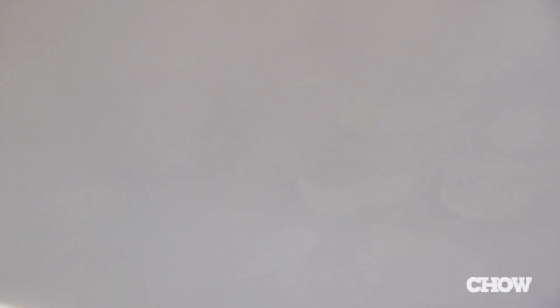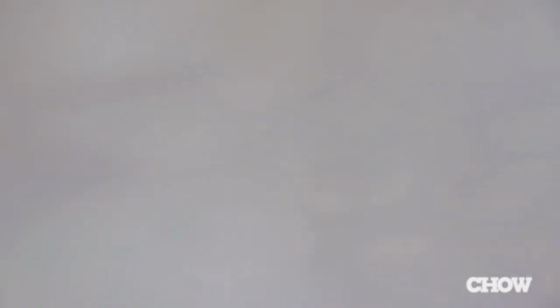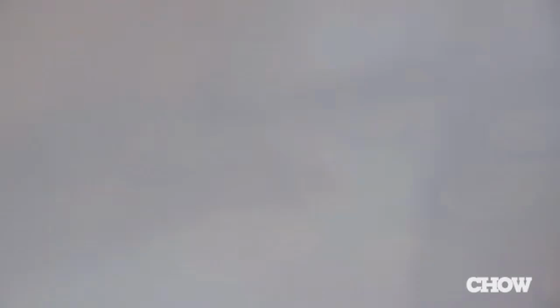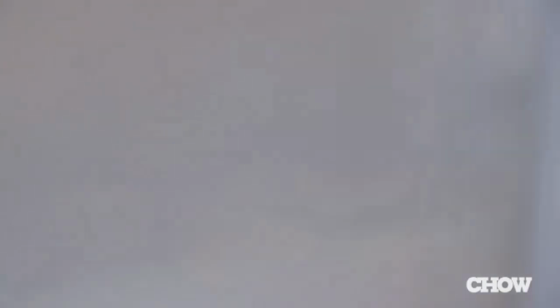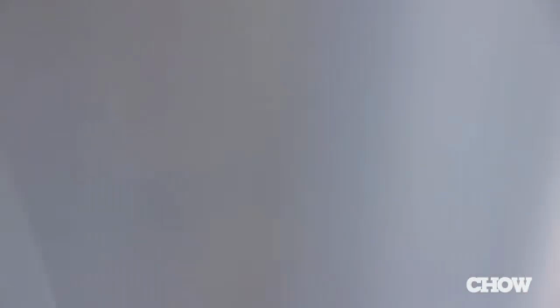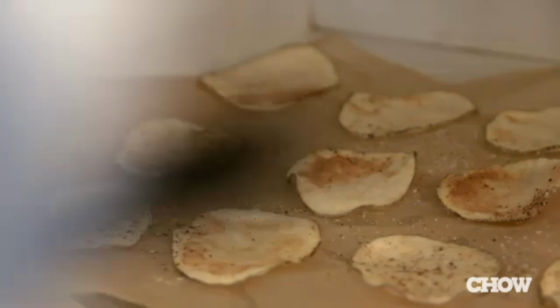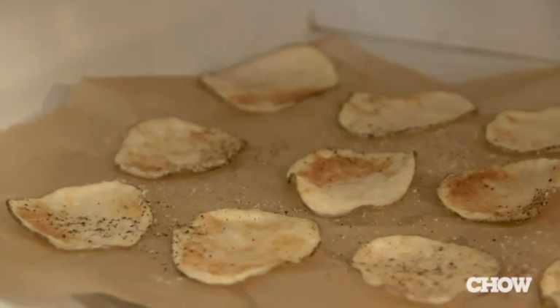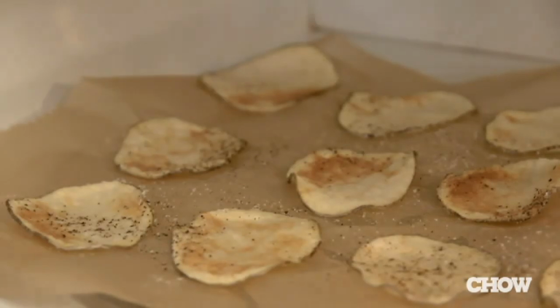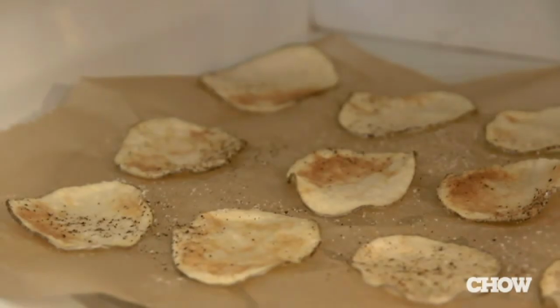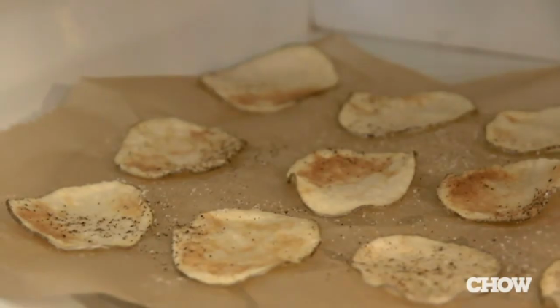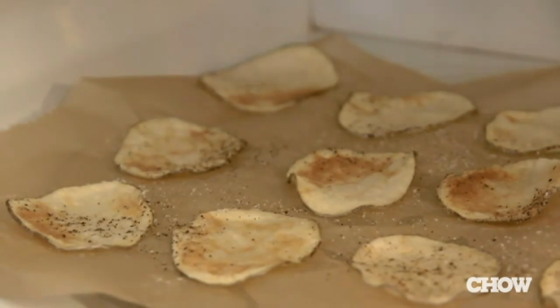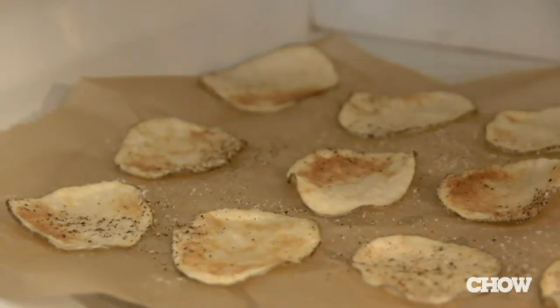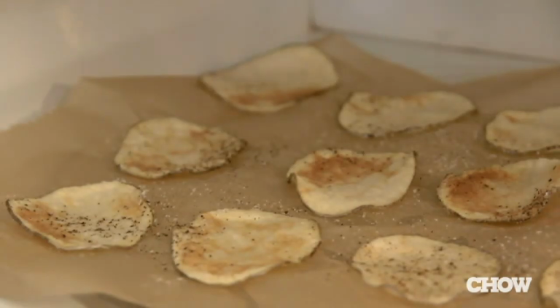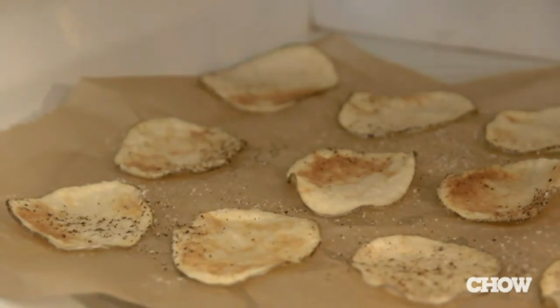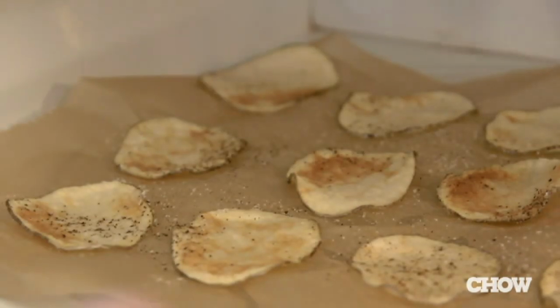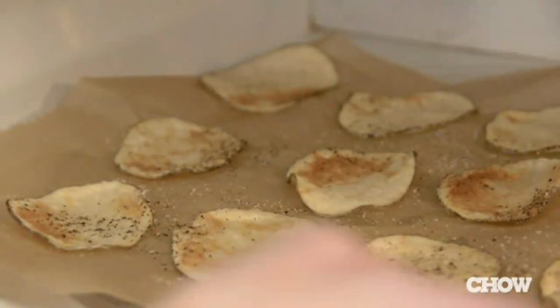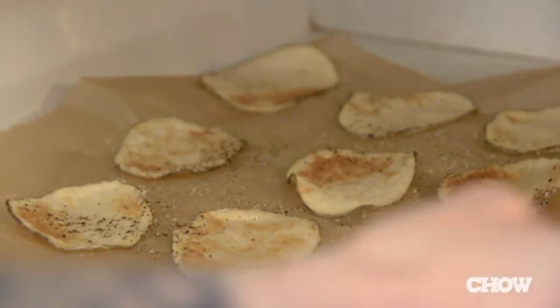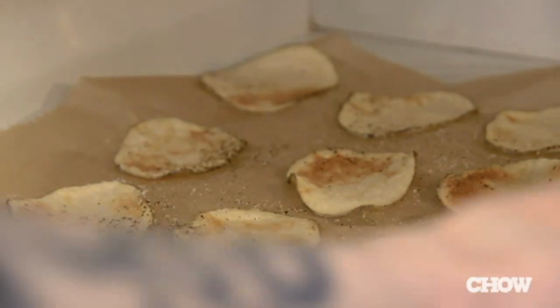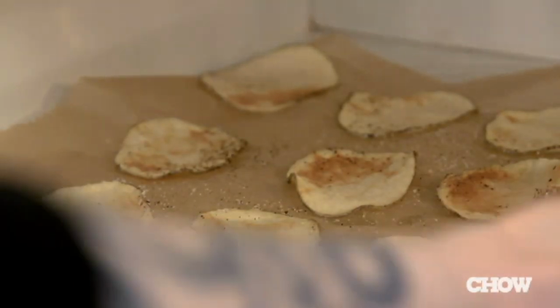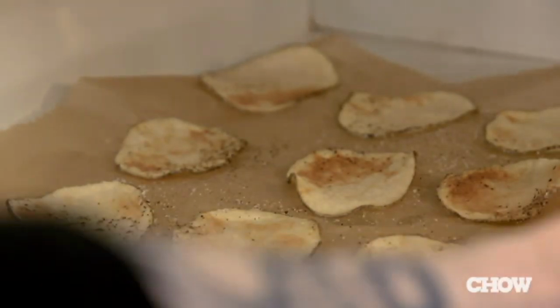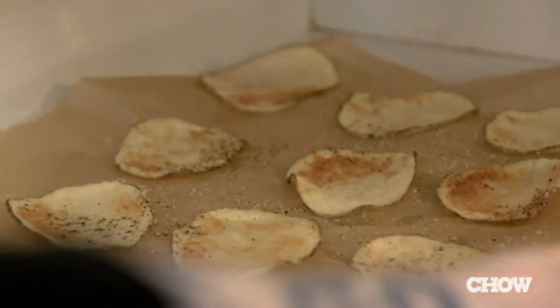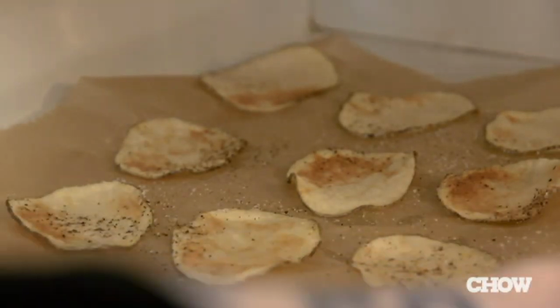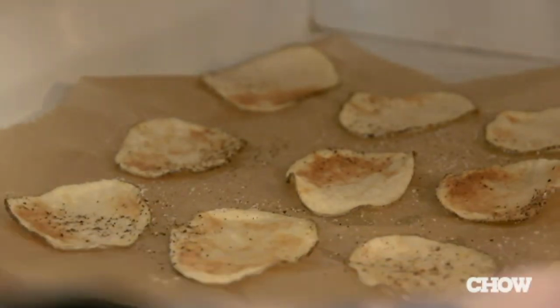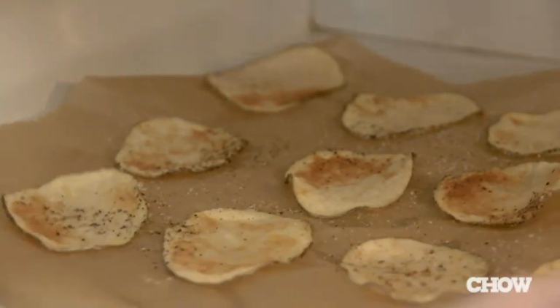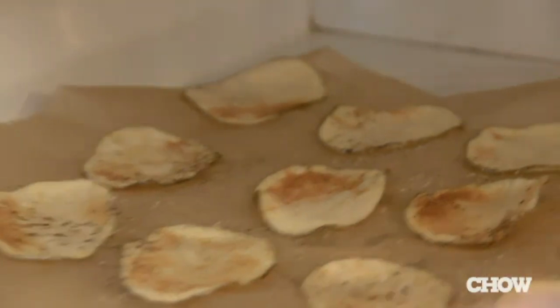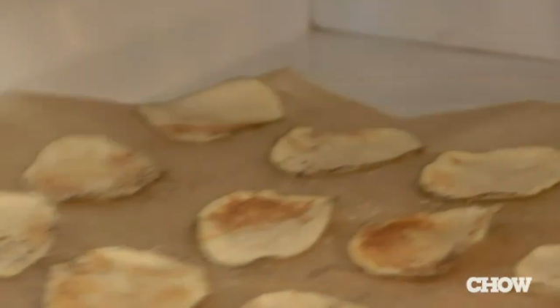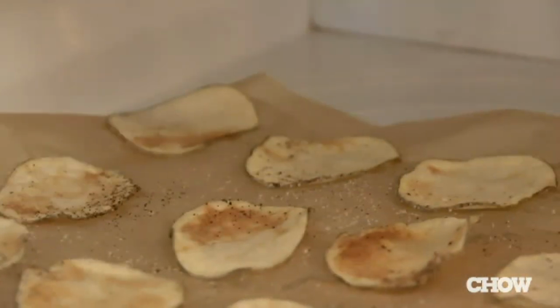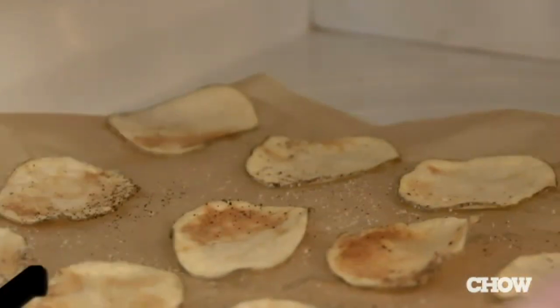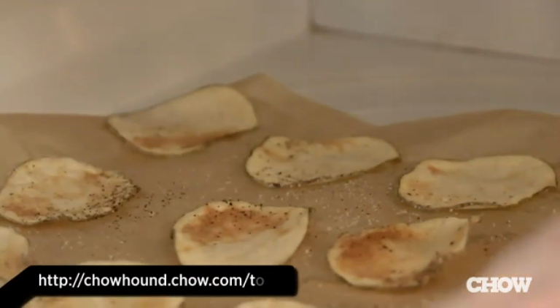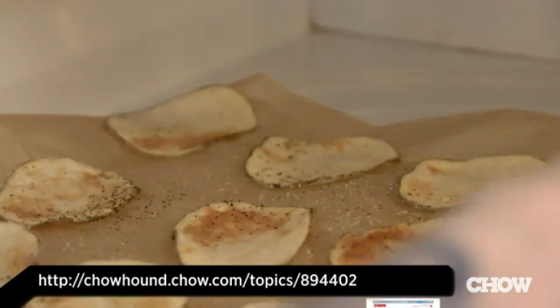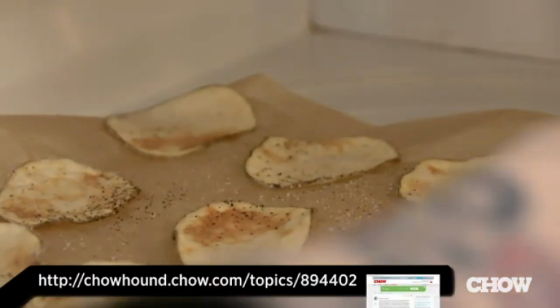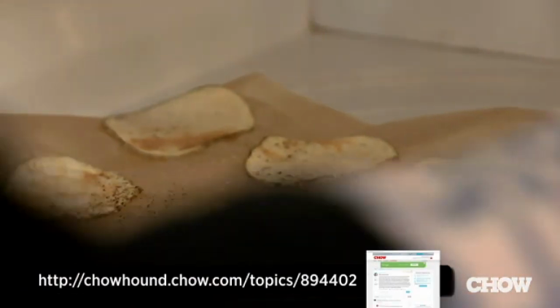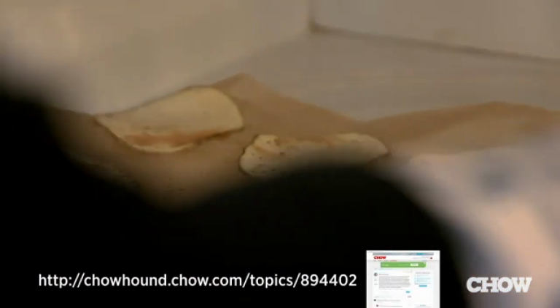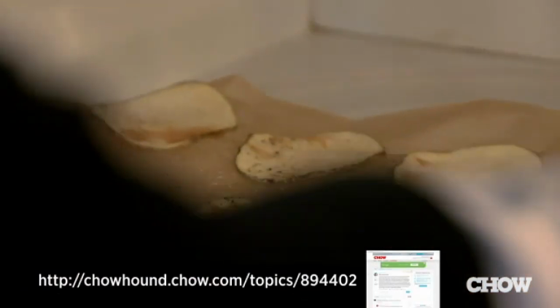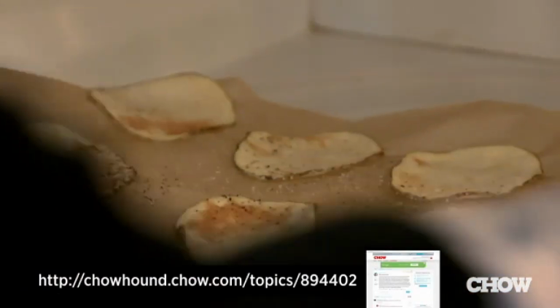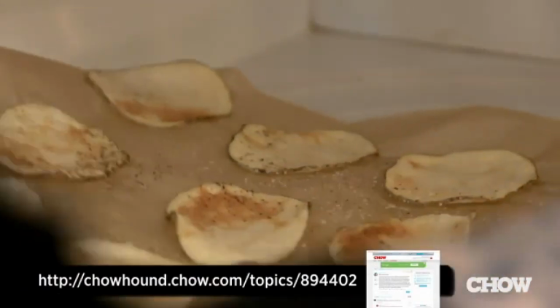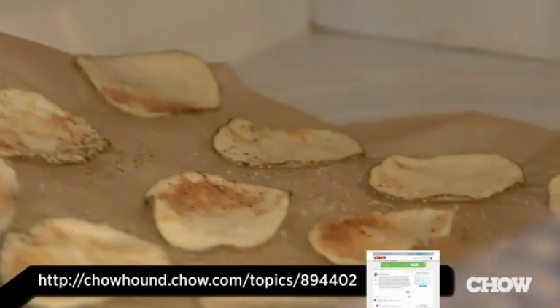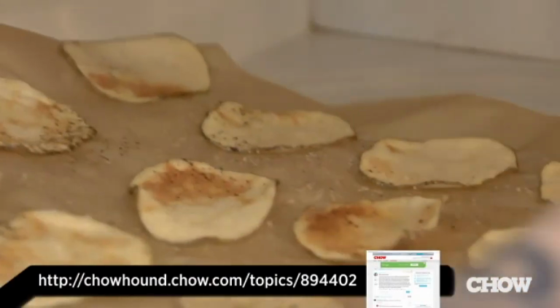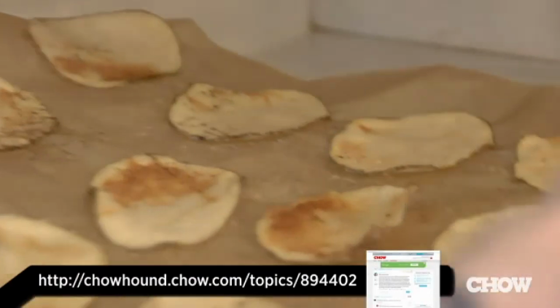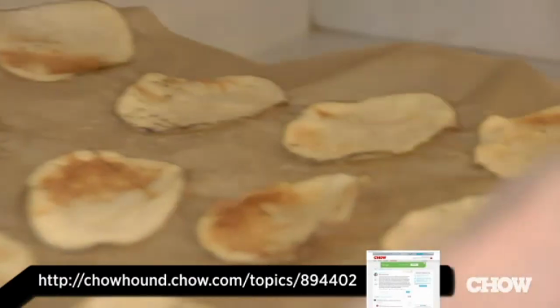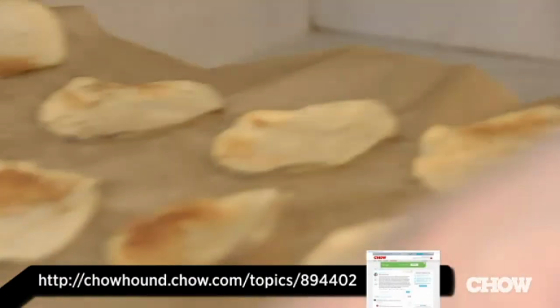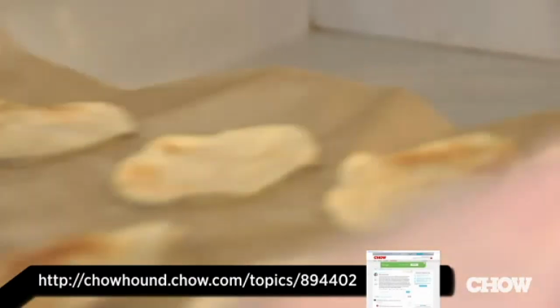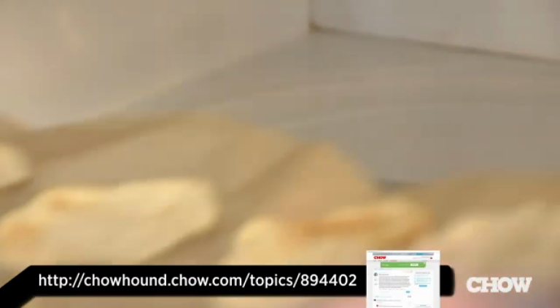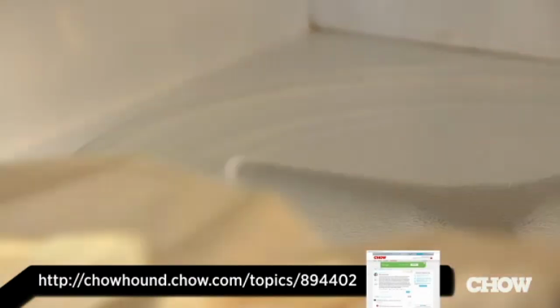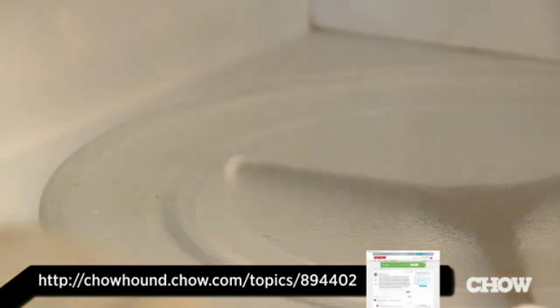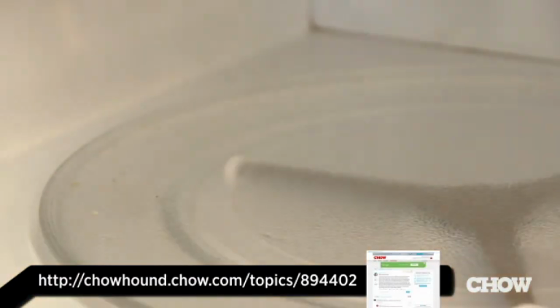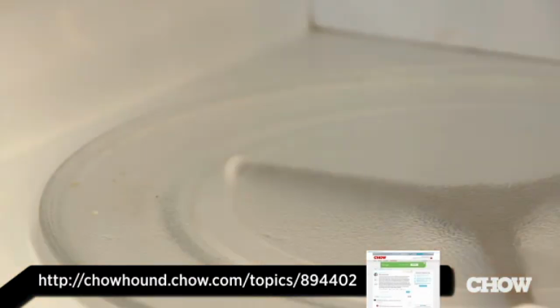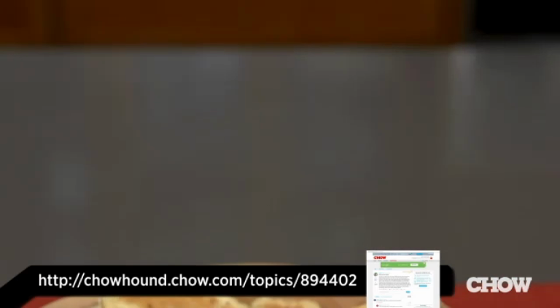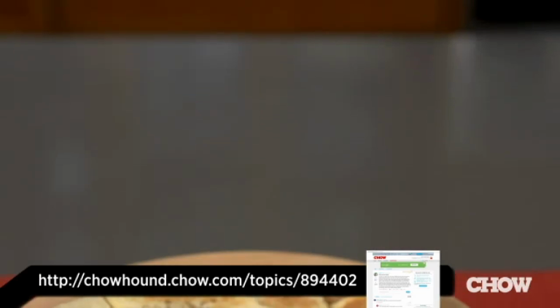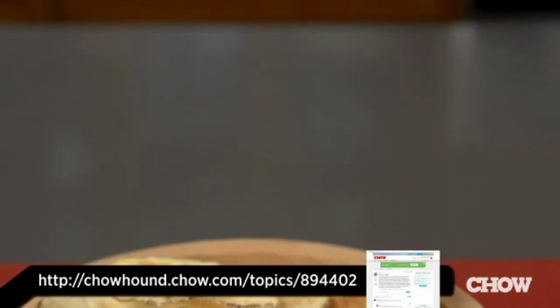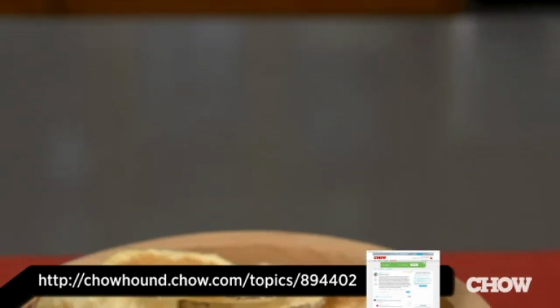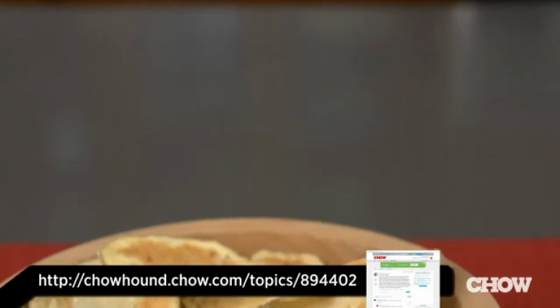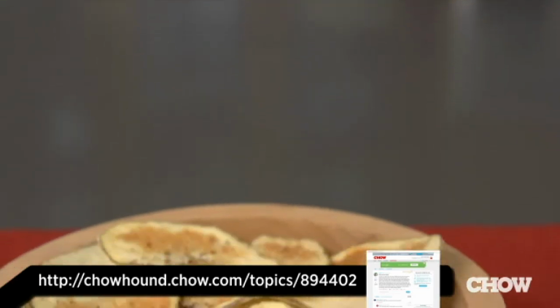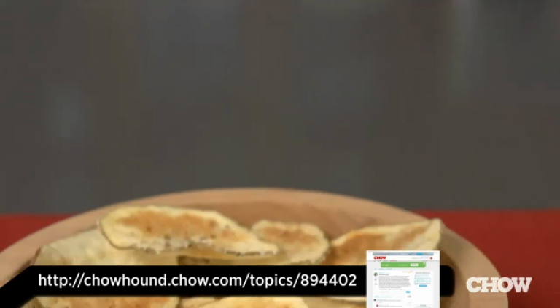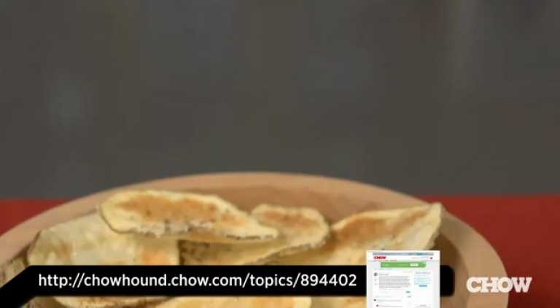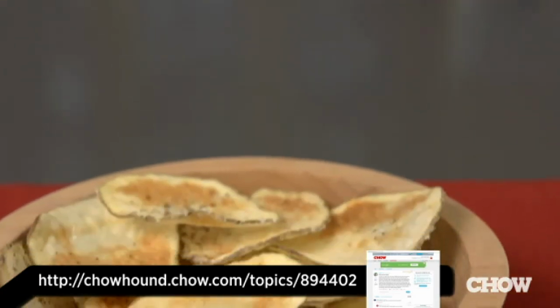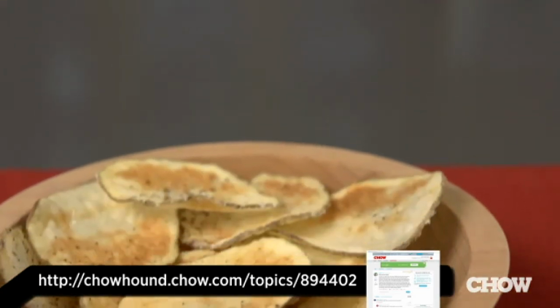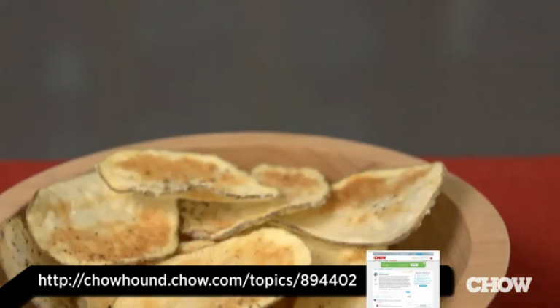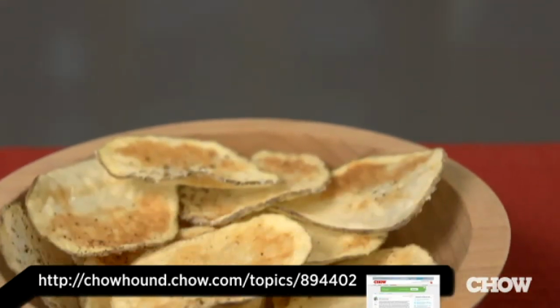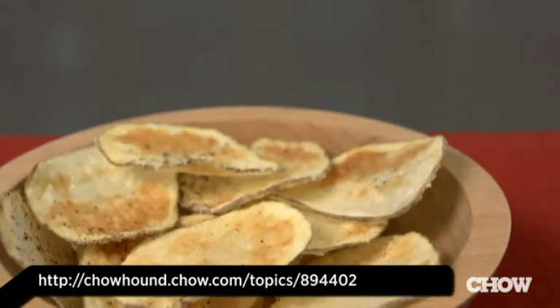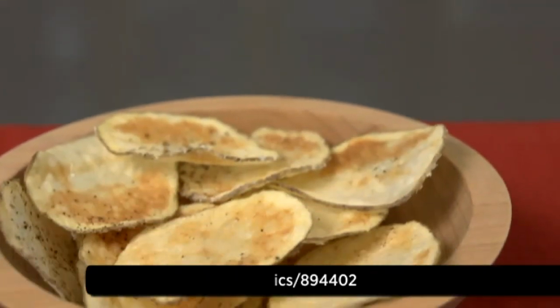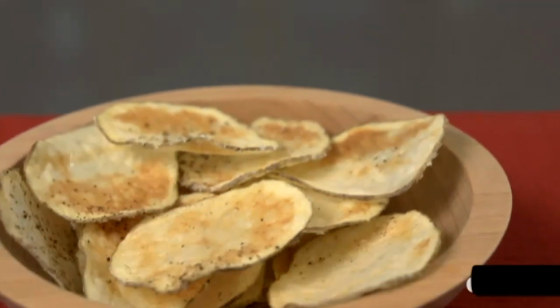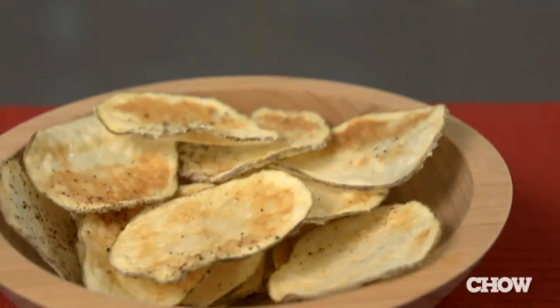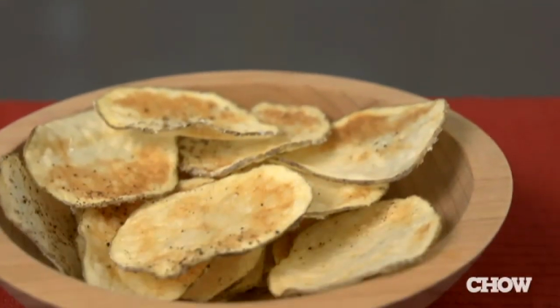And now you've got healthy, homemade potato chips. Go to Chahound for more information on this tip, and be sure to add your own ideas to the discussion.